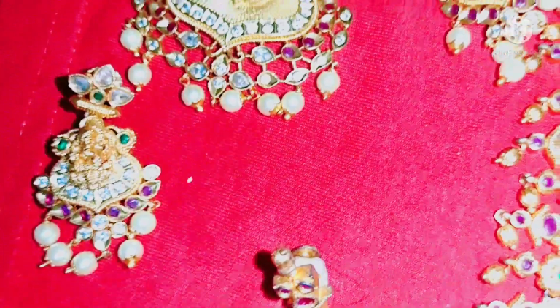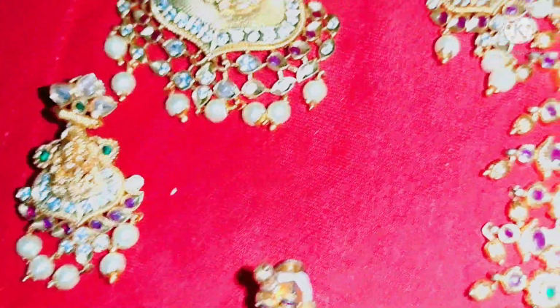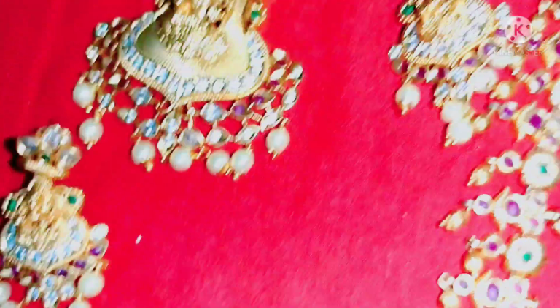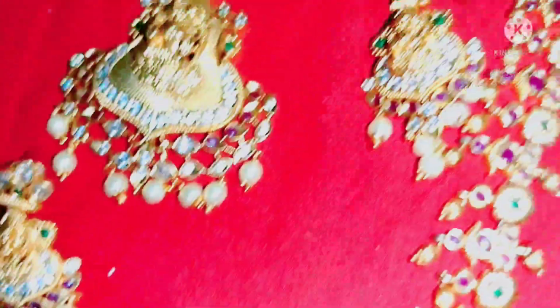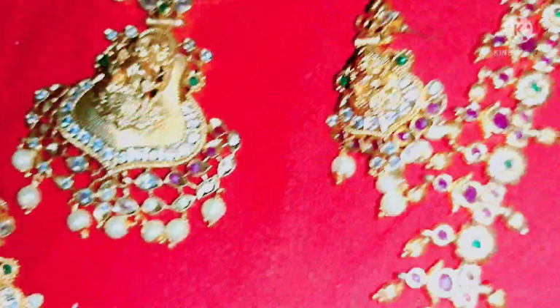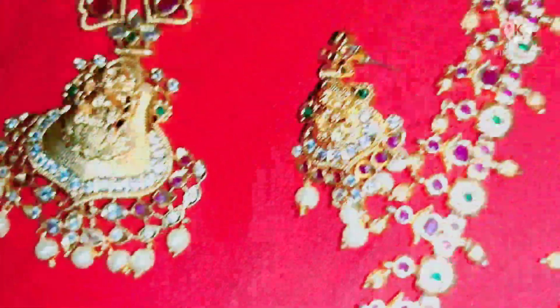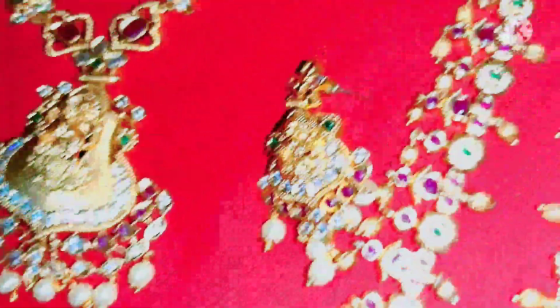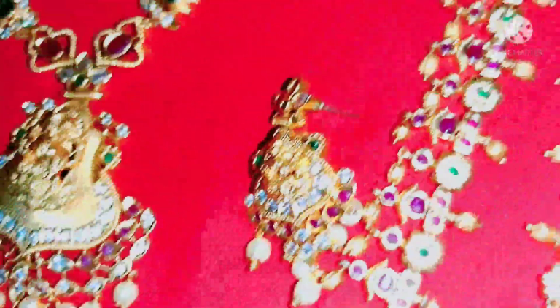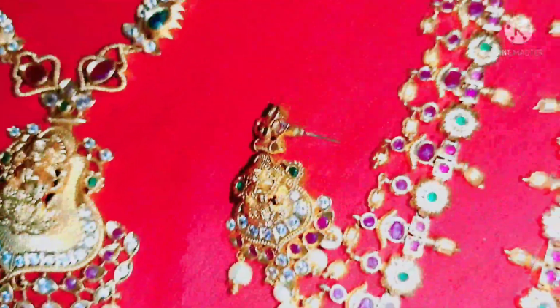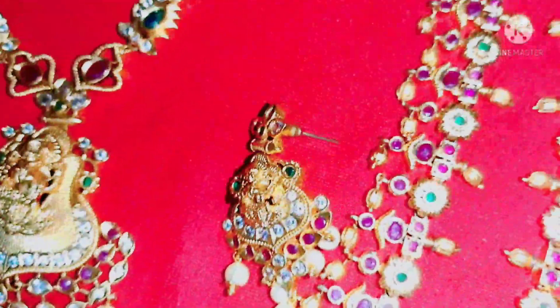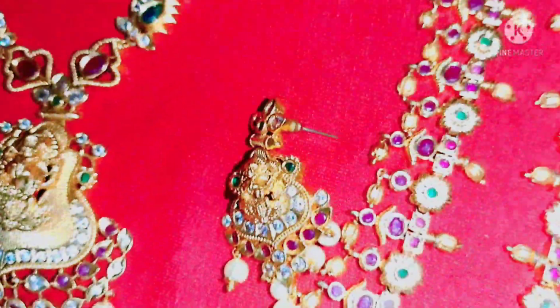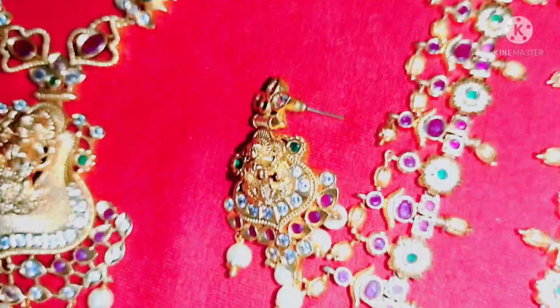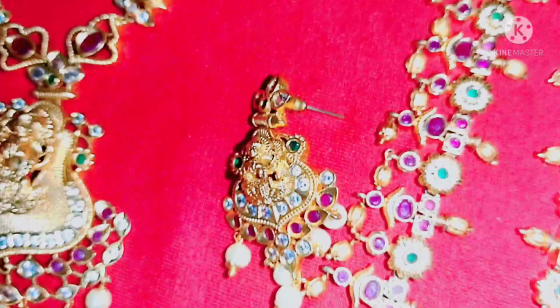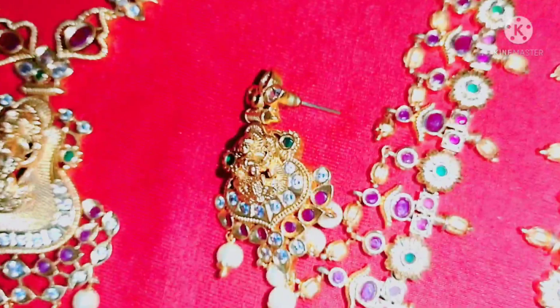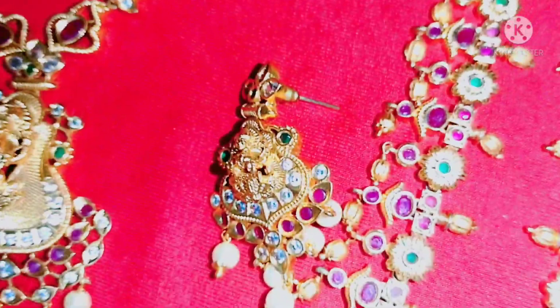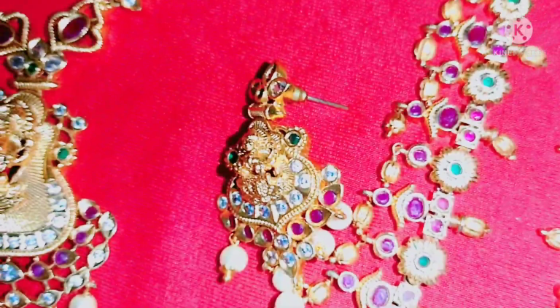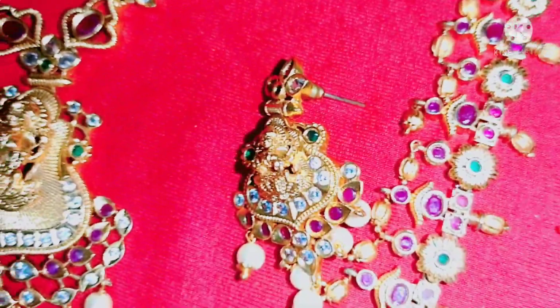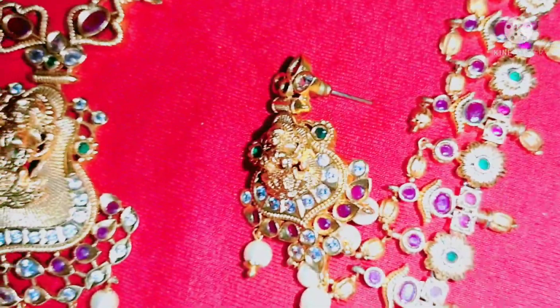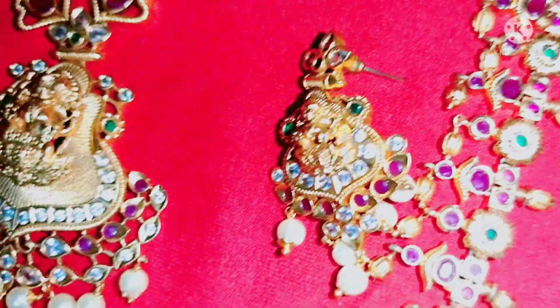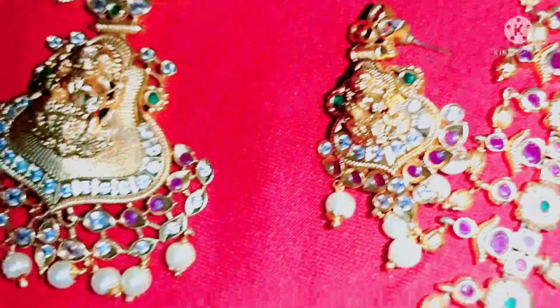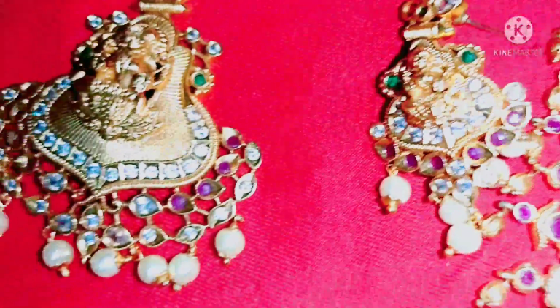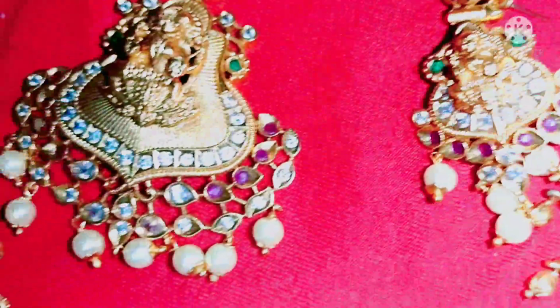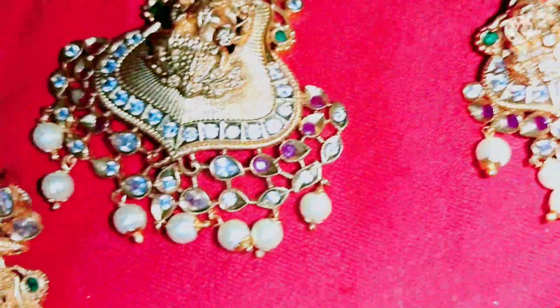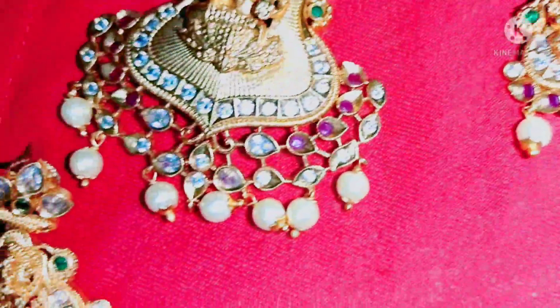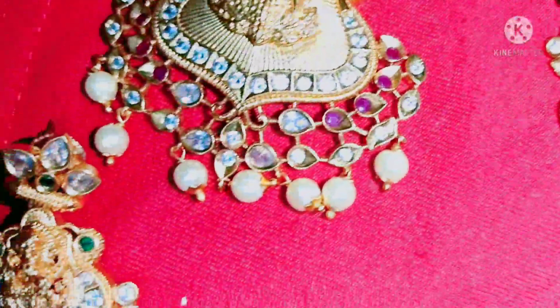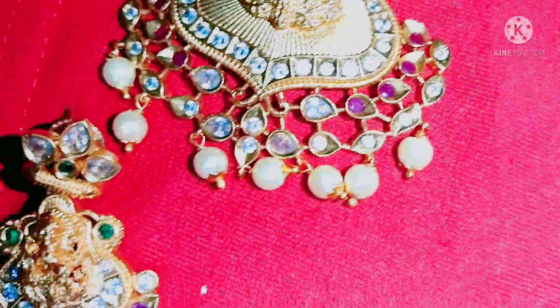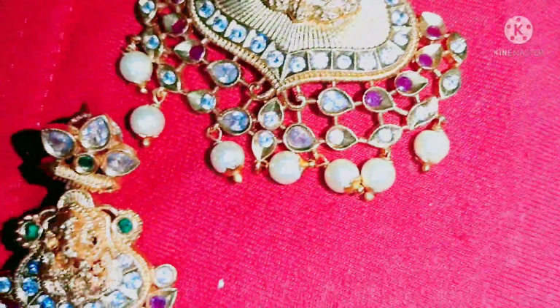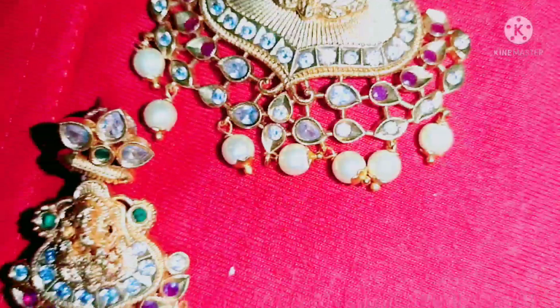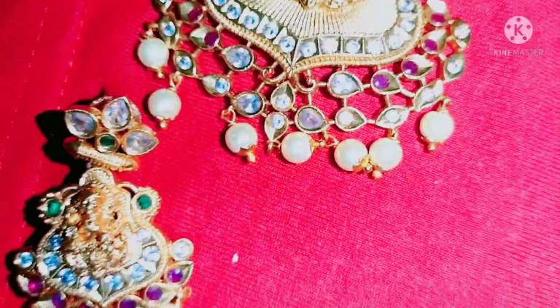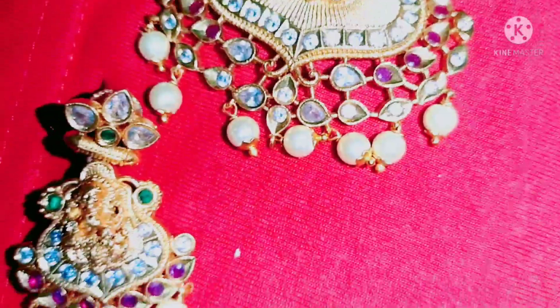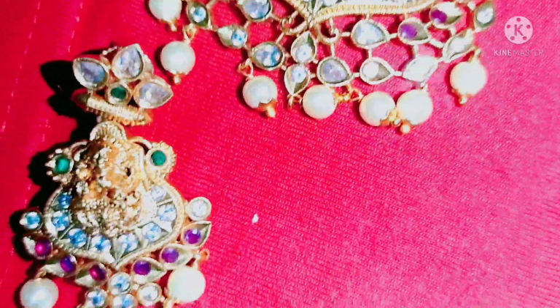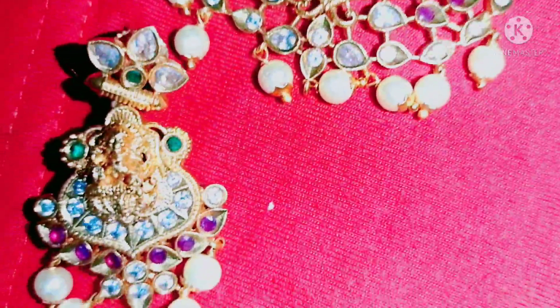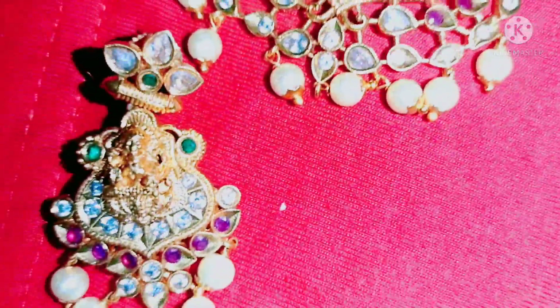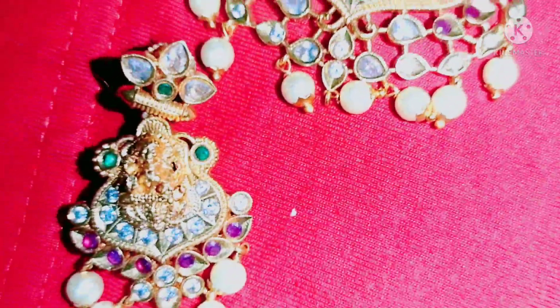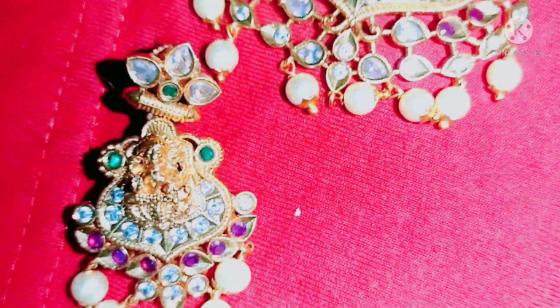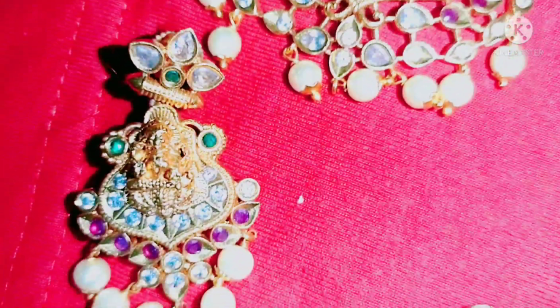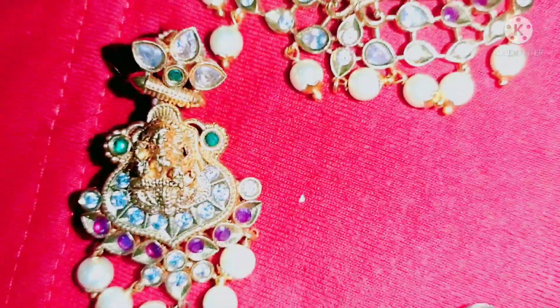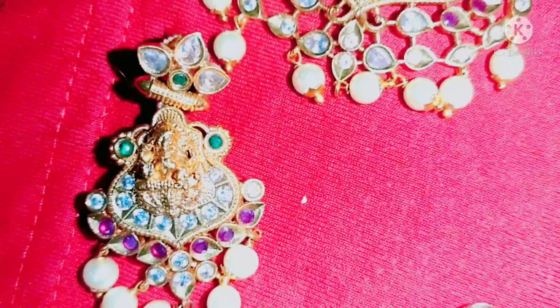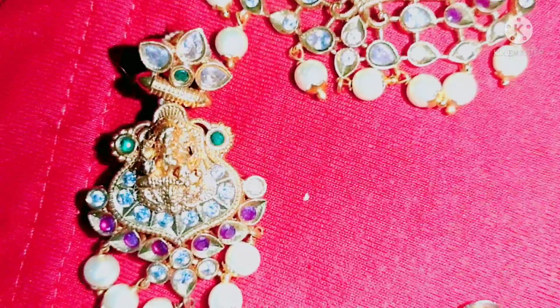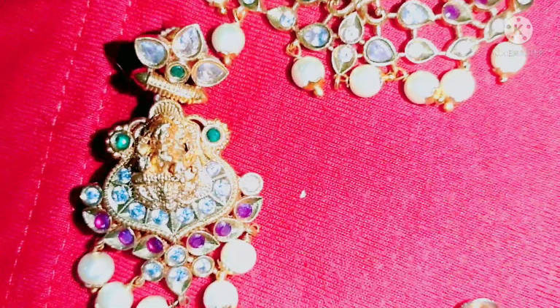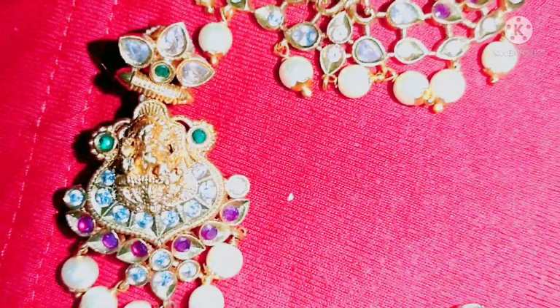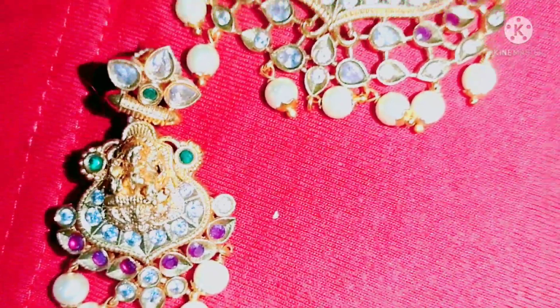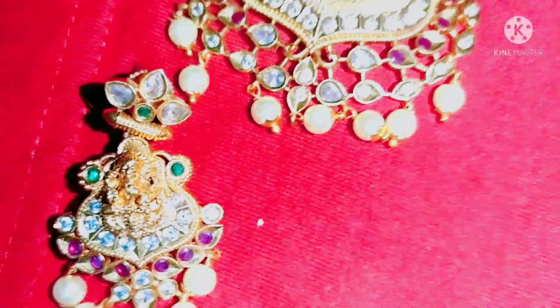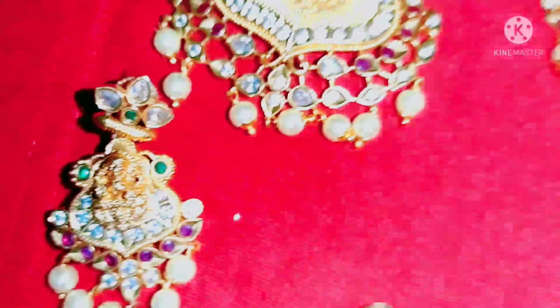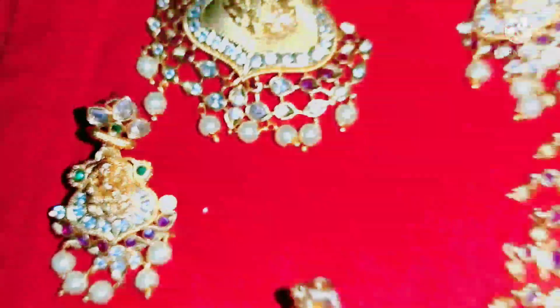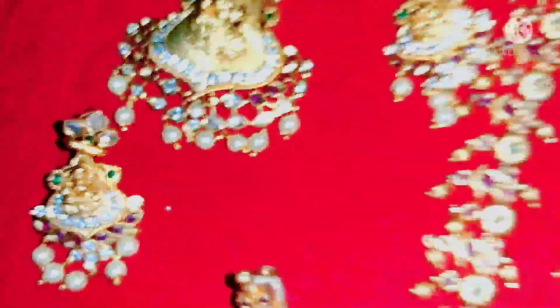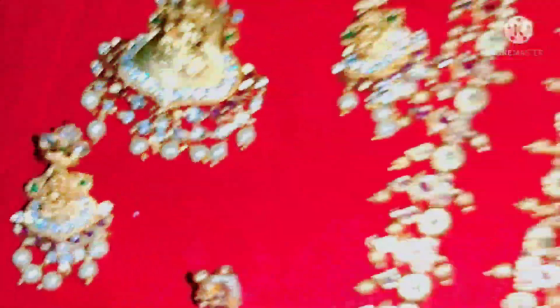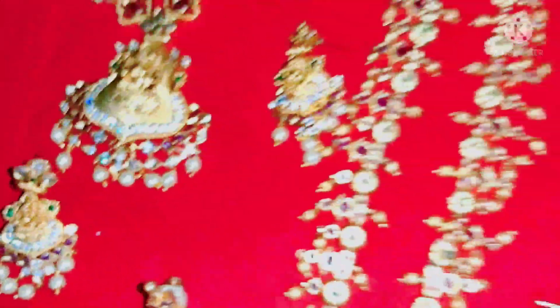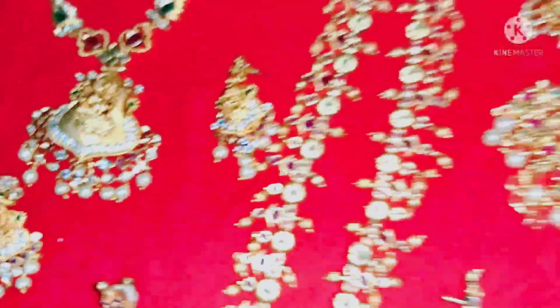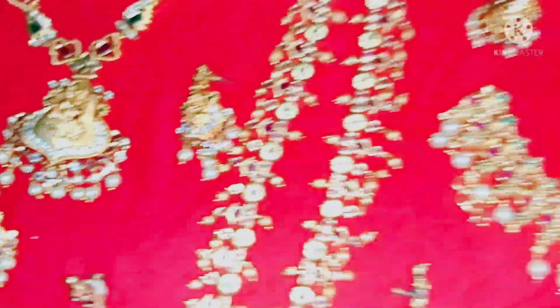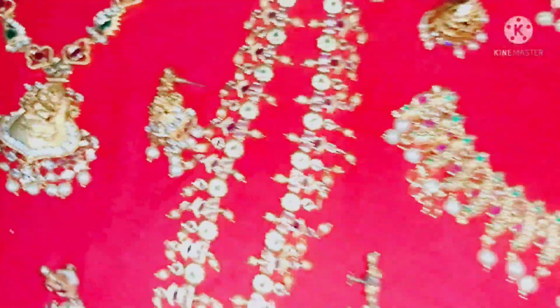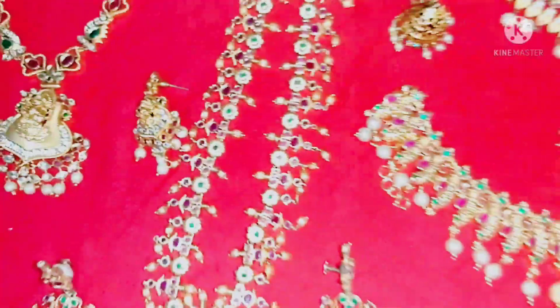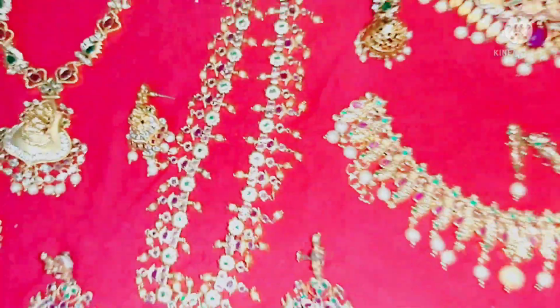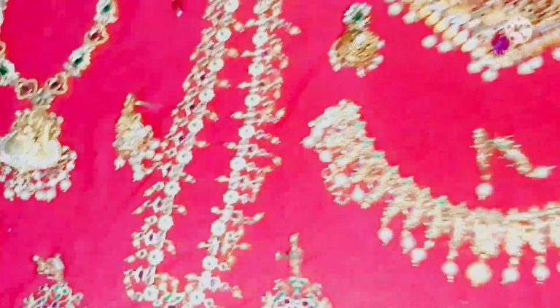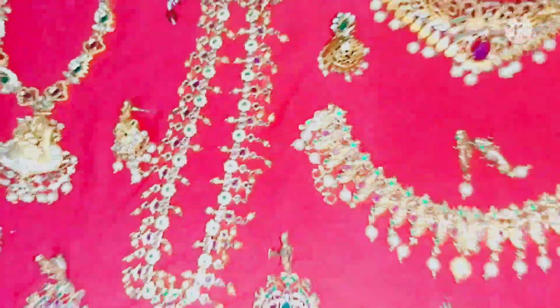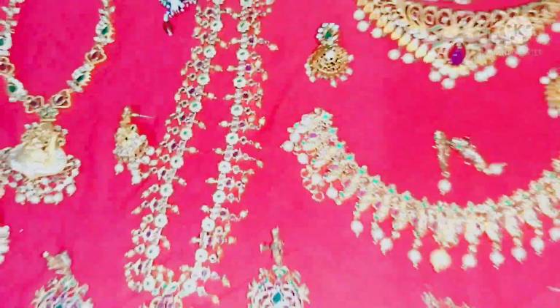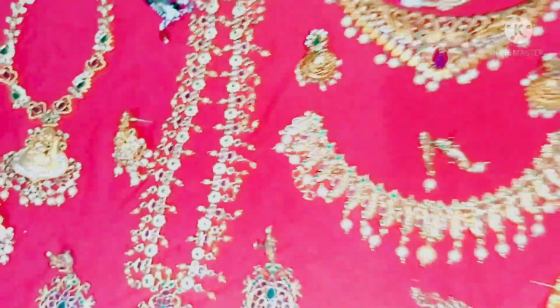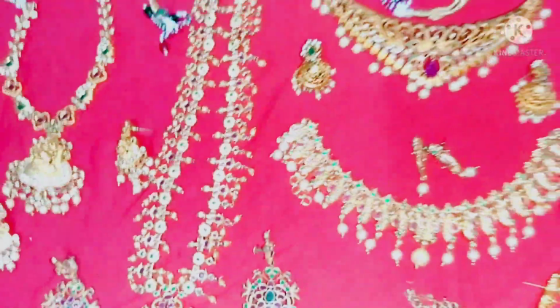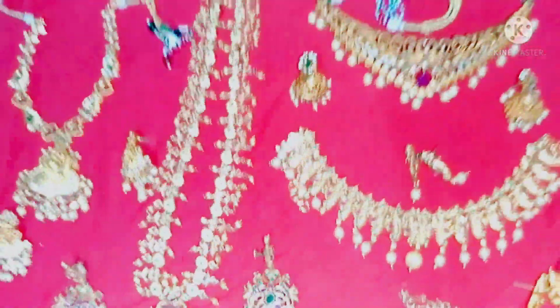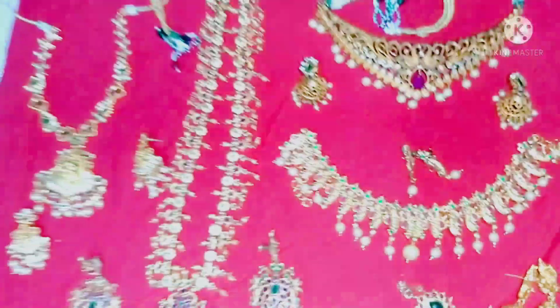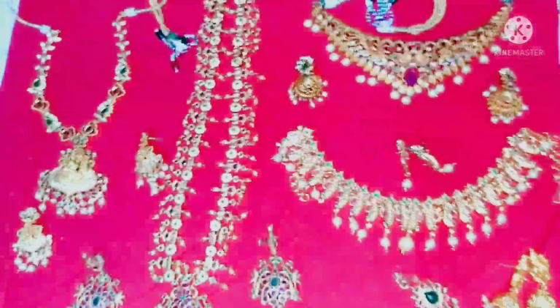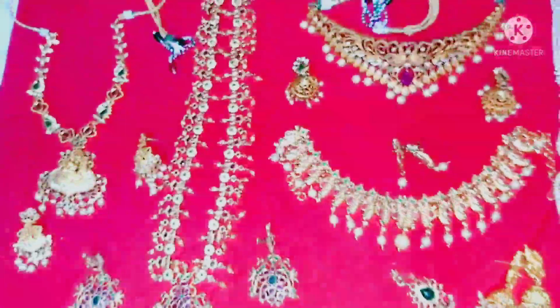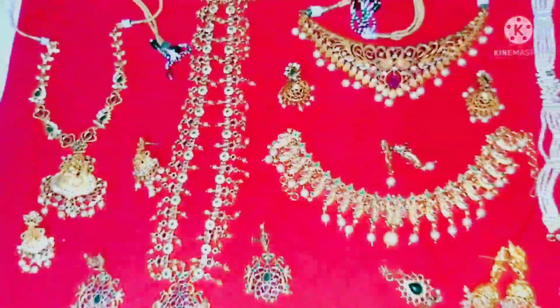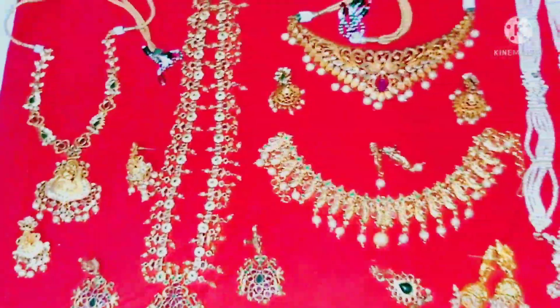There are a lot of varieties in temple jewelry. There are a lot of bangles.